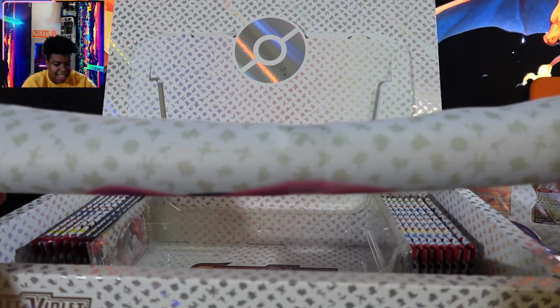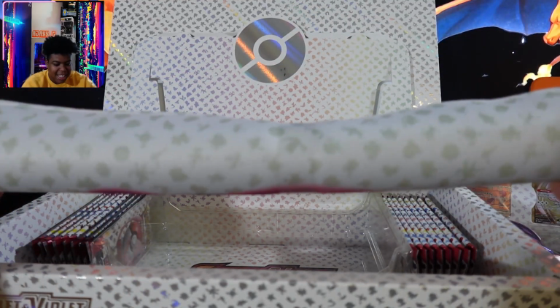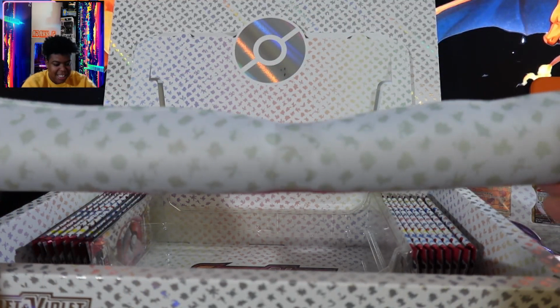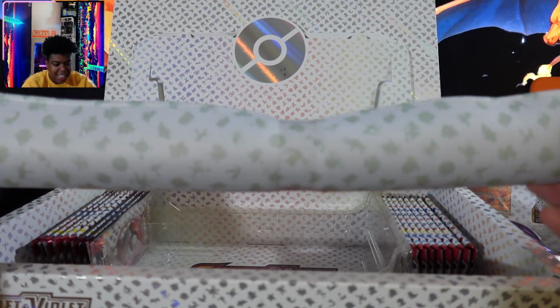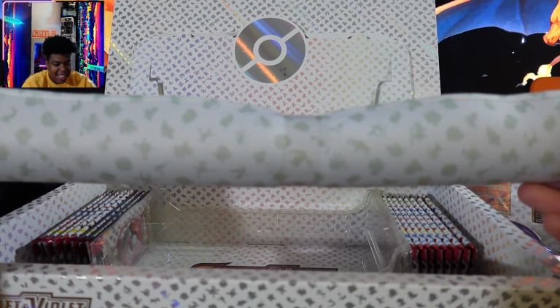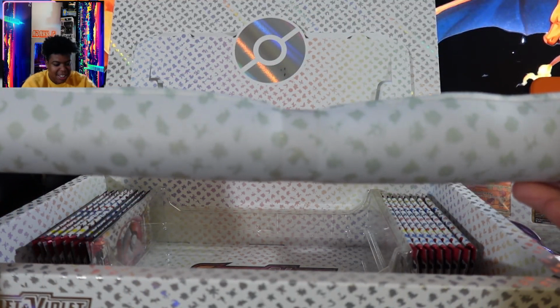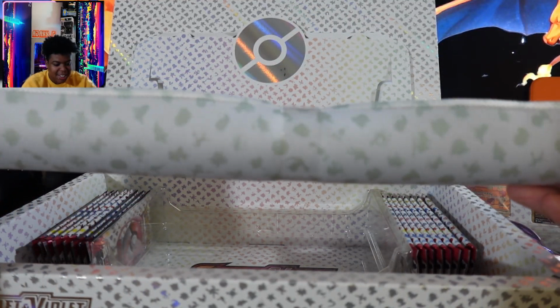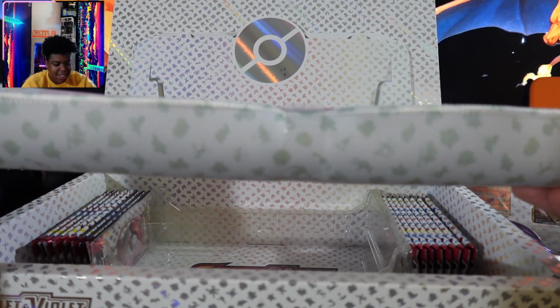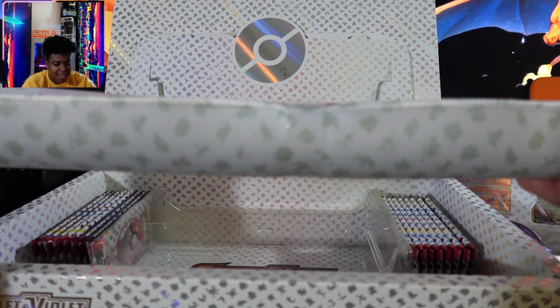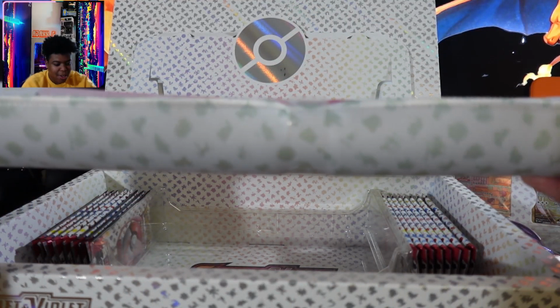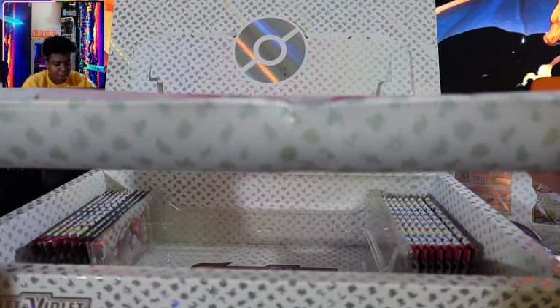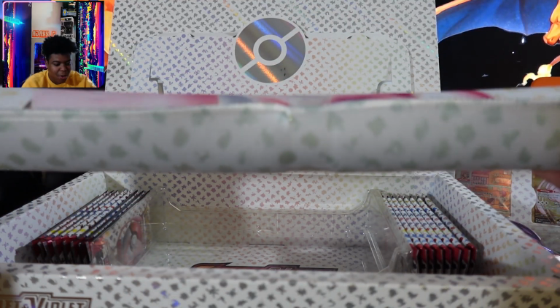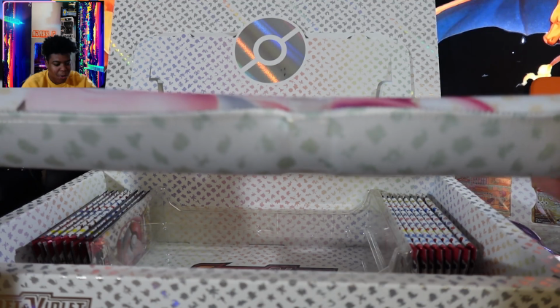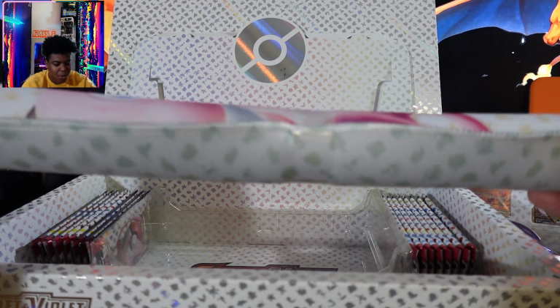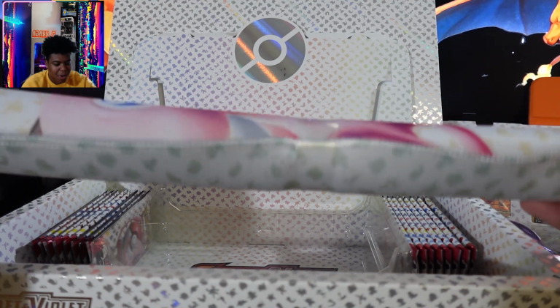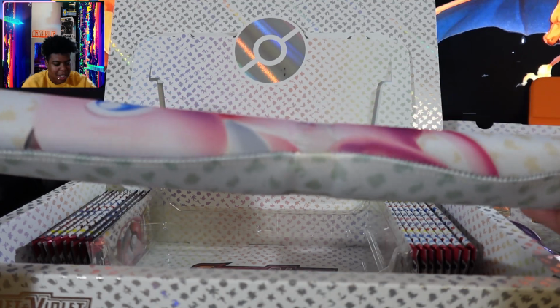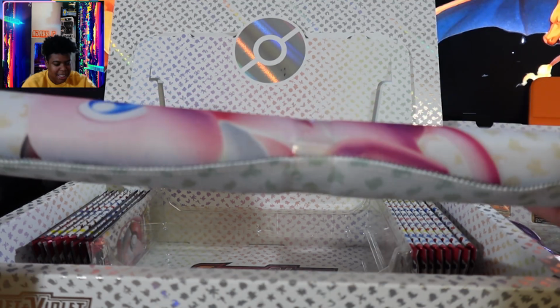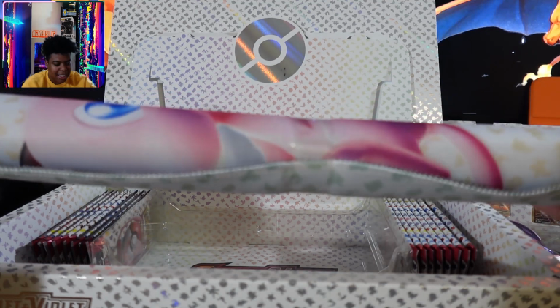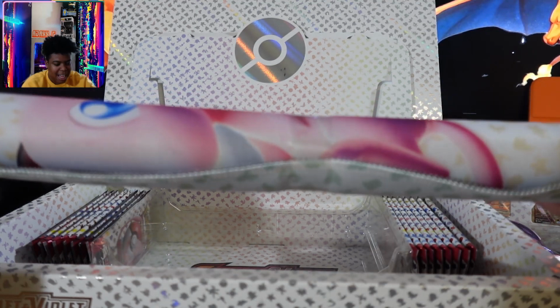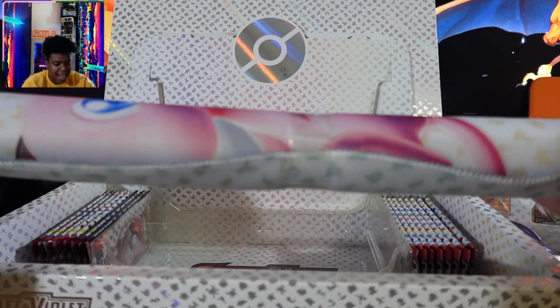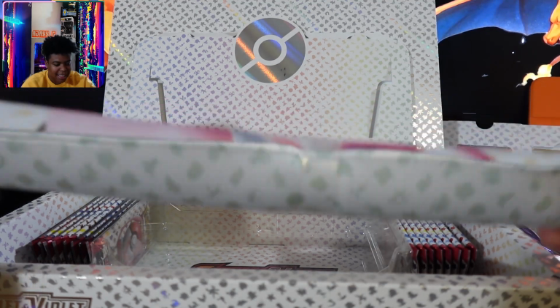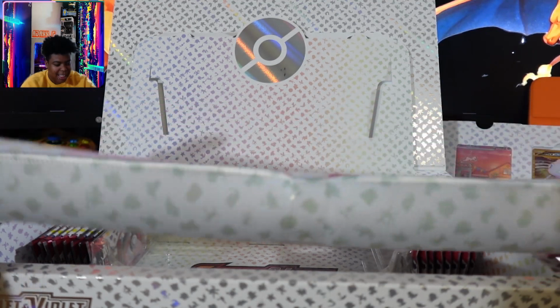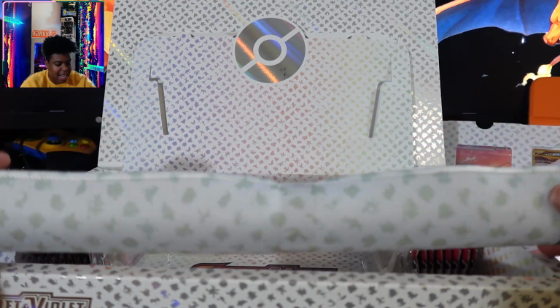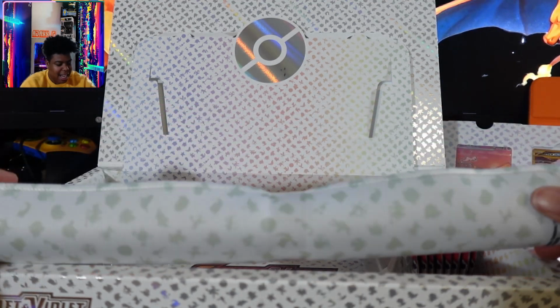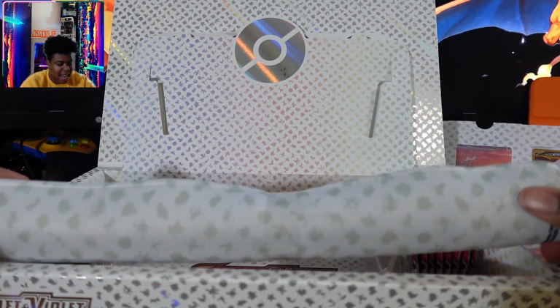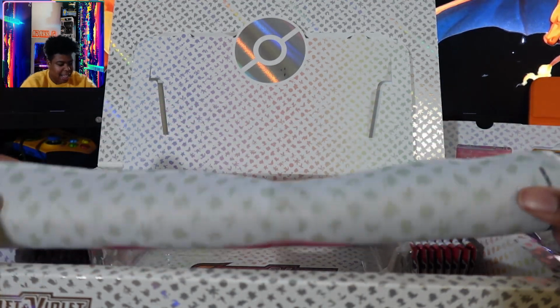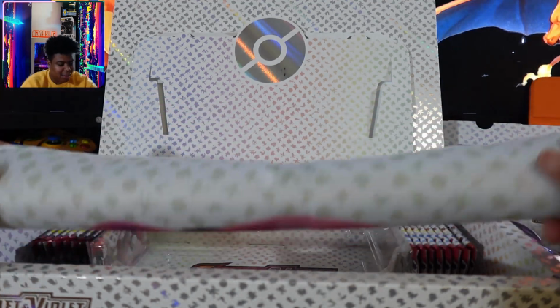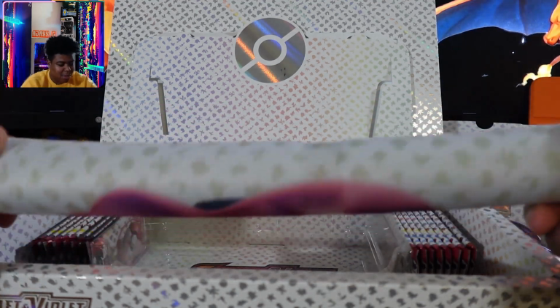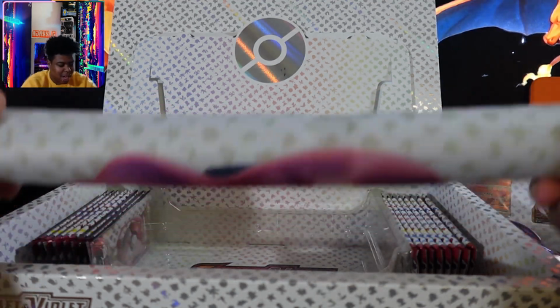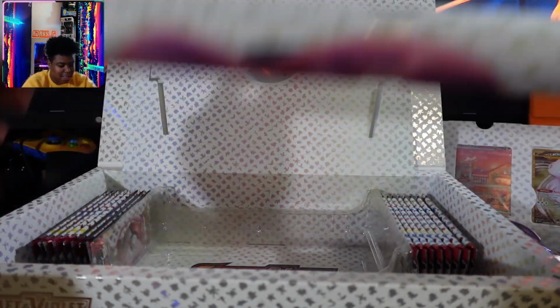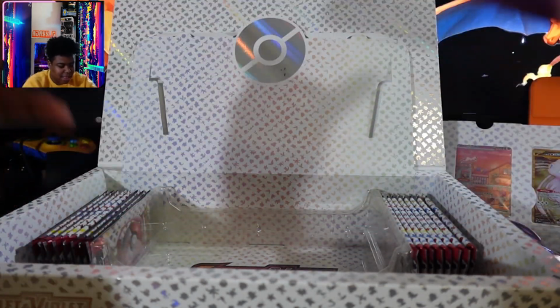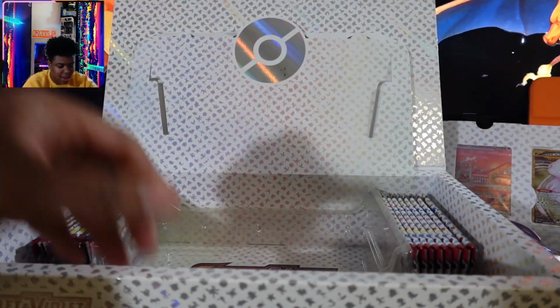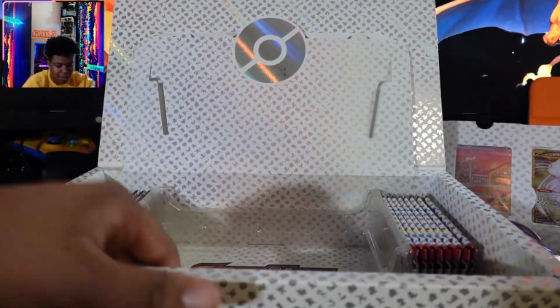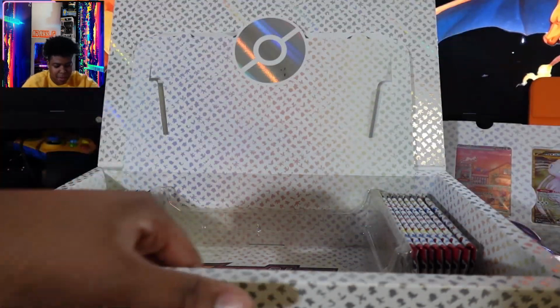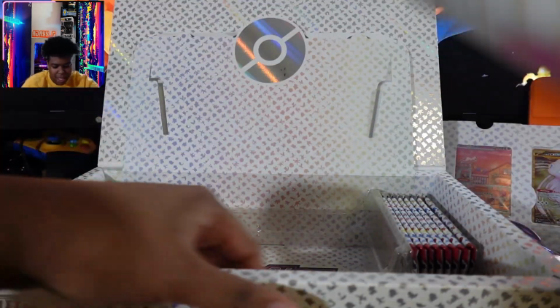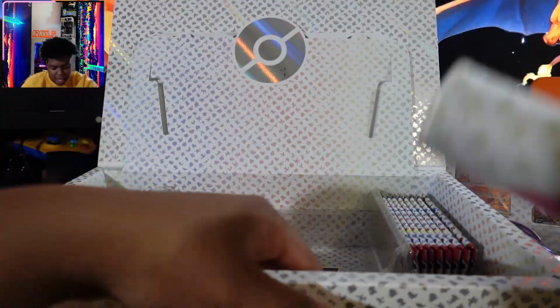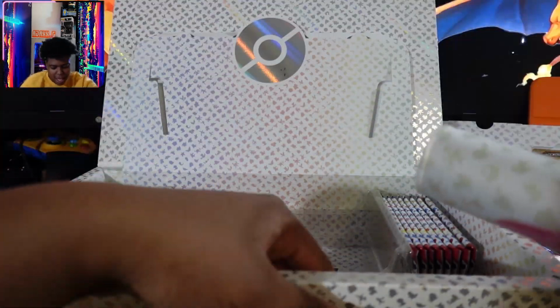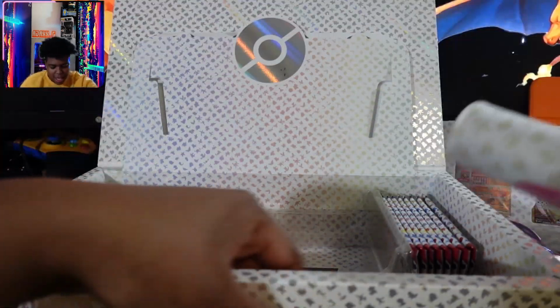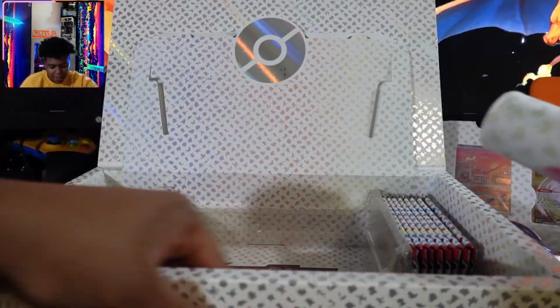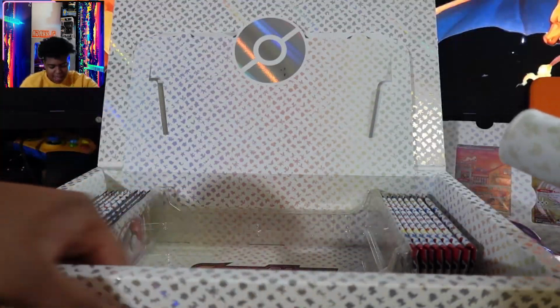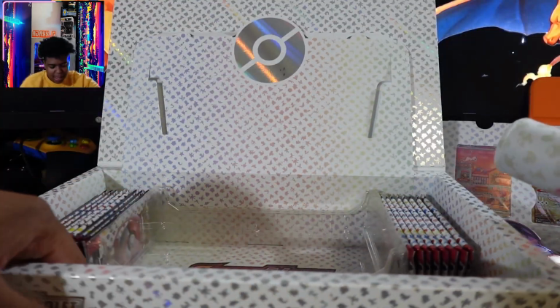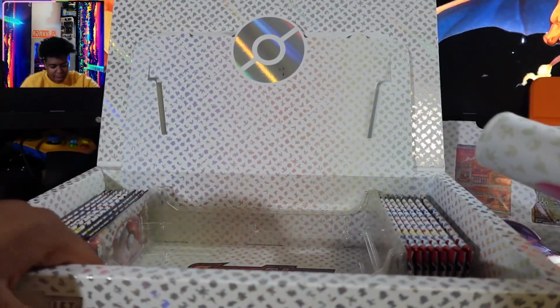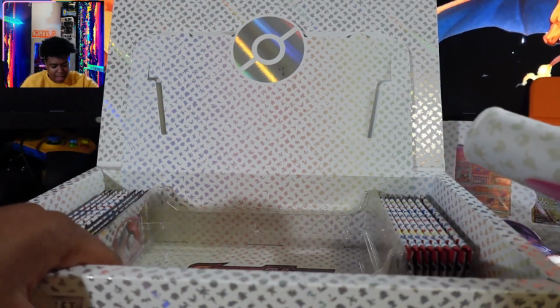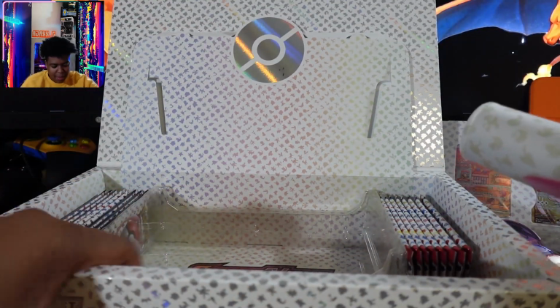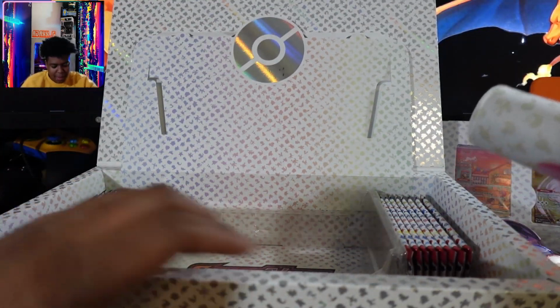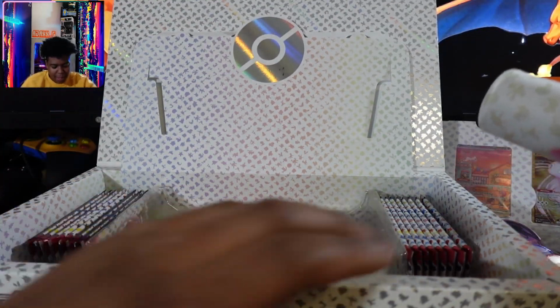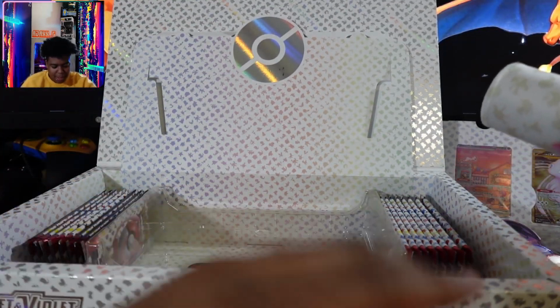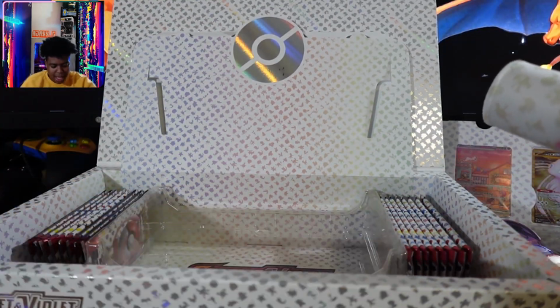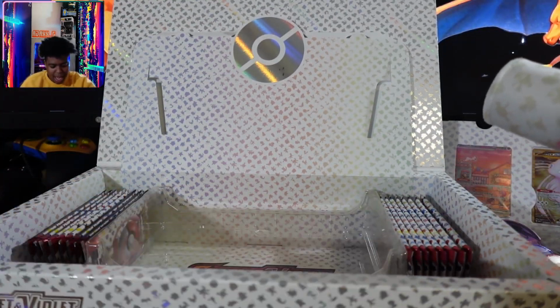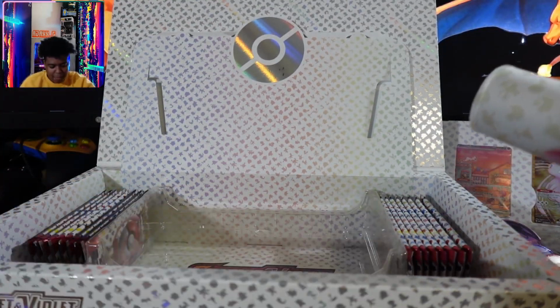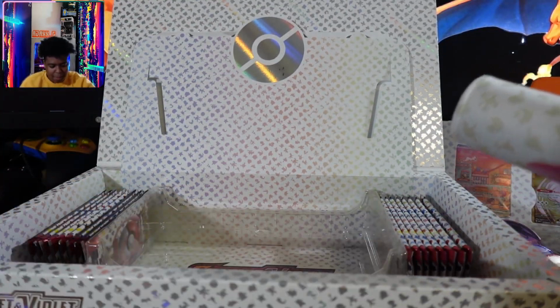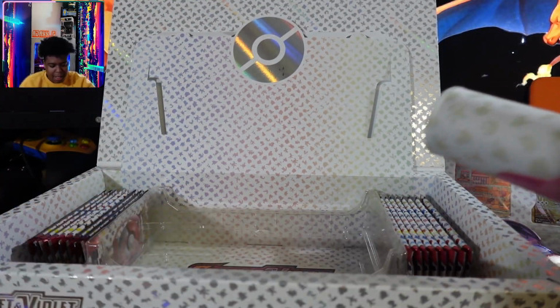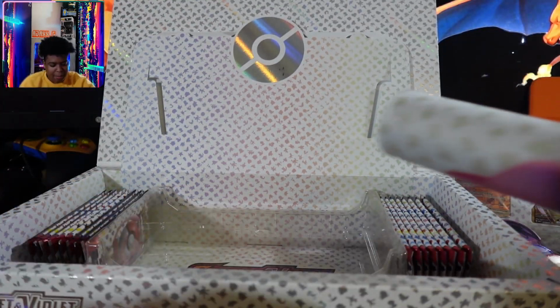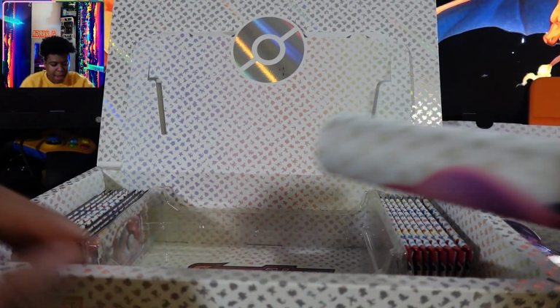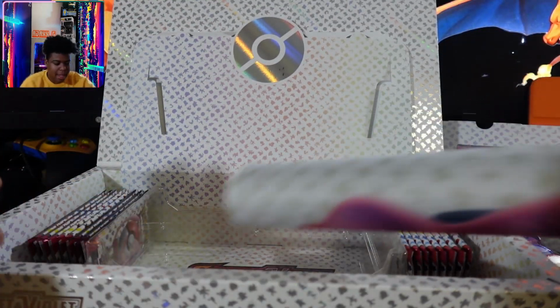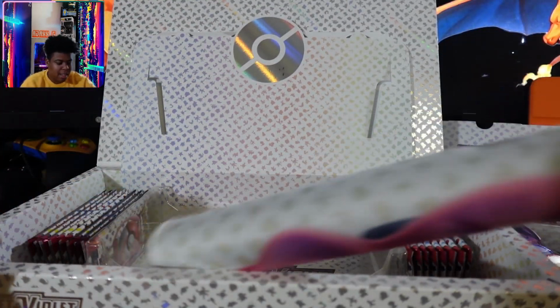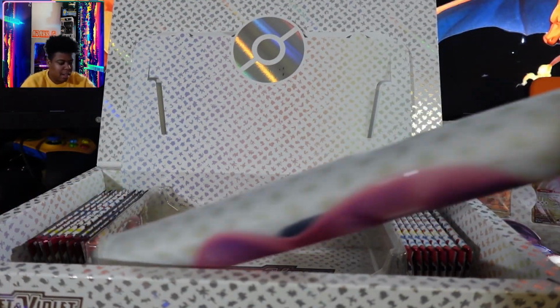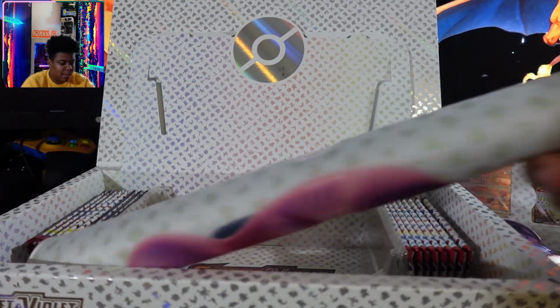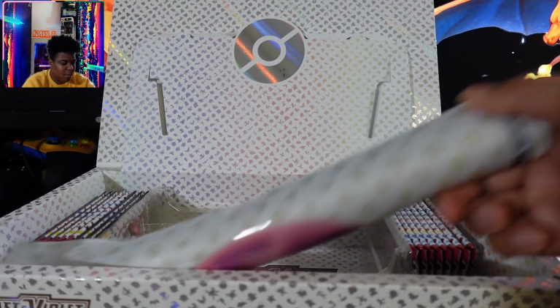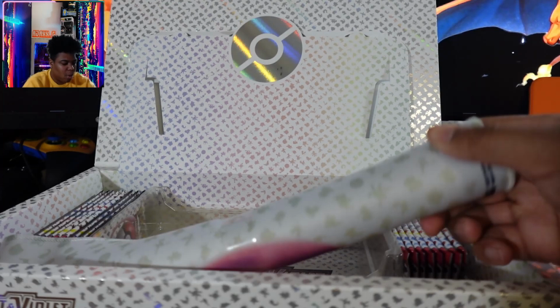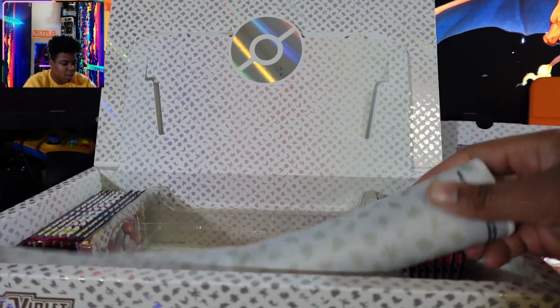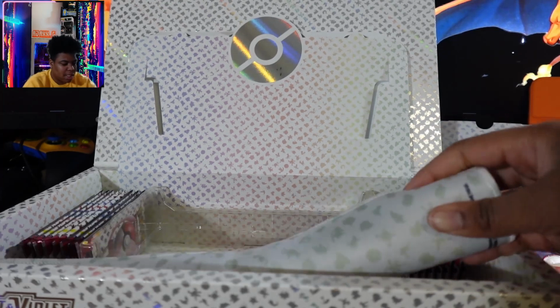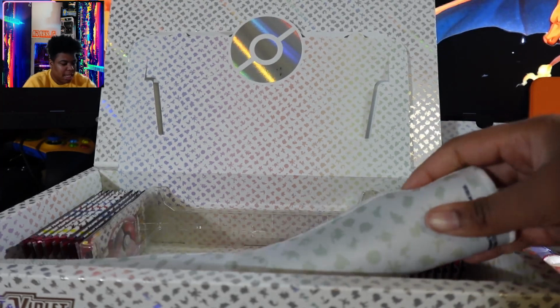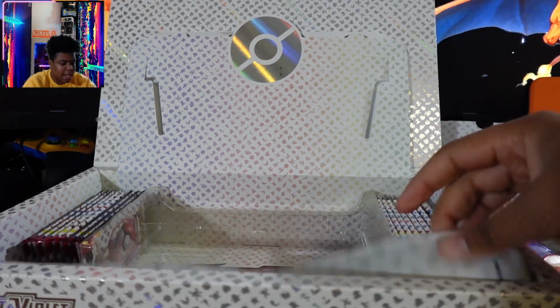And then this is a playmat of Mew. This is so nice. As you guys know, if you've seen my other videos, I have a playmat of the water type.